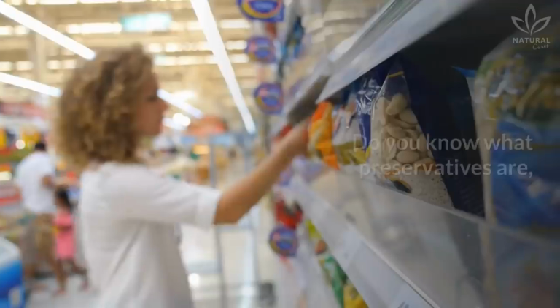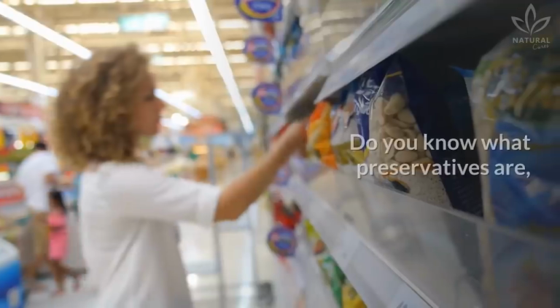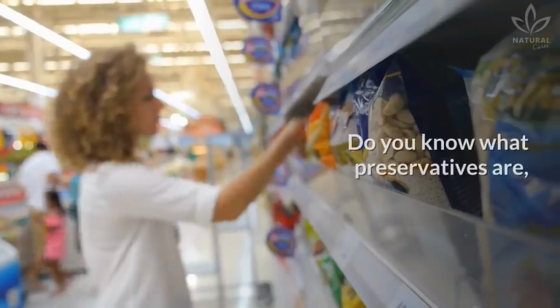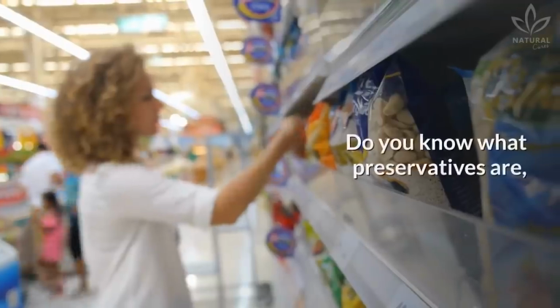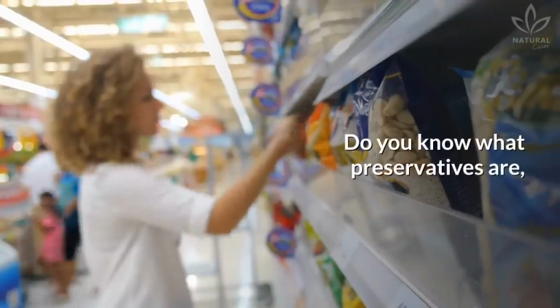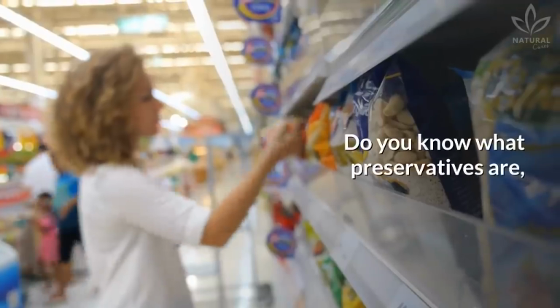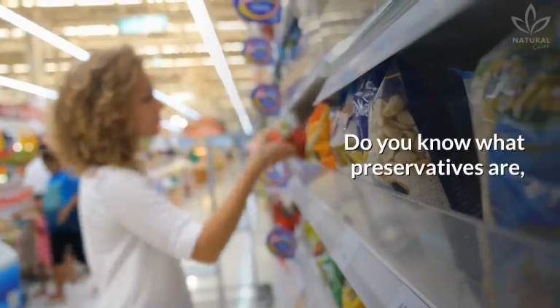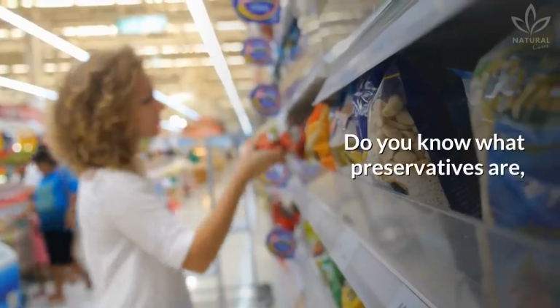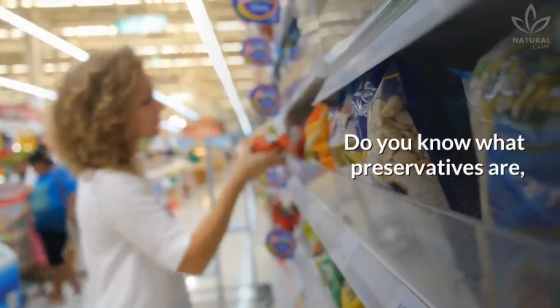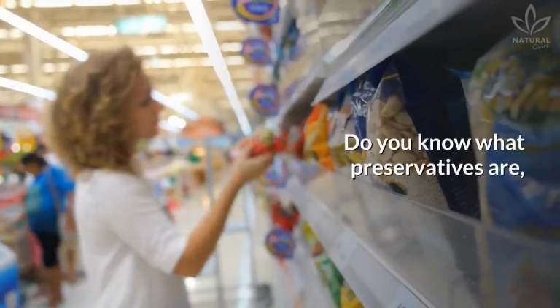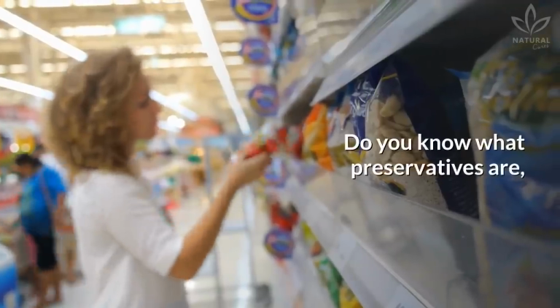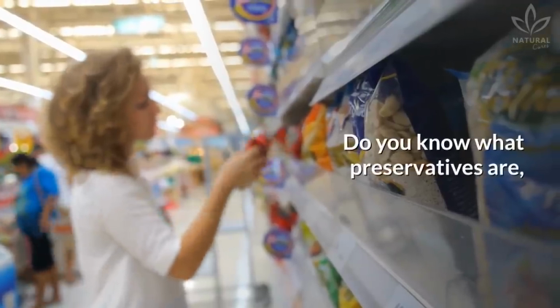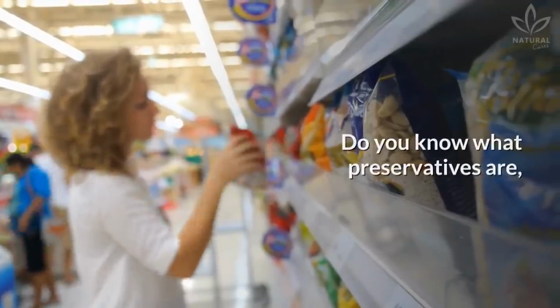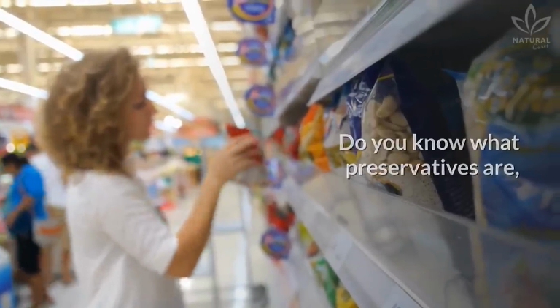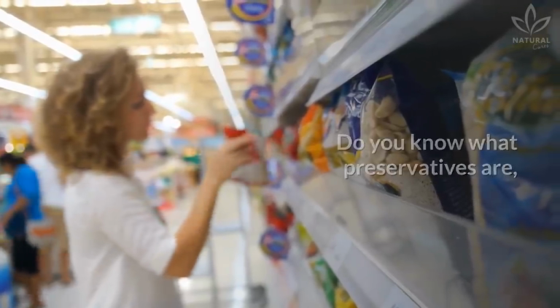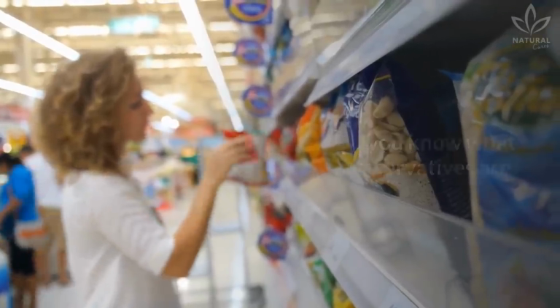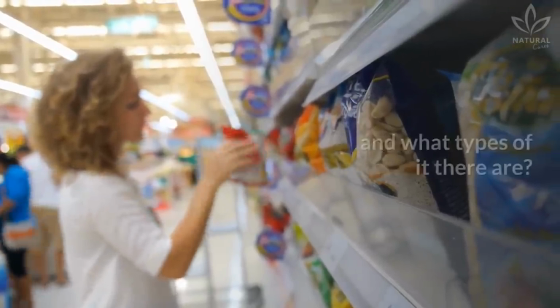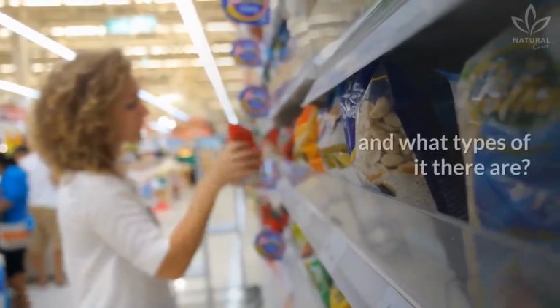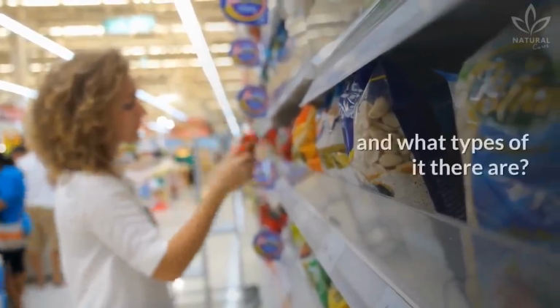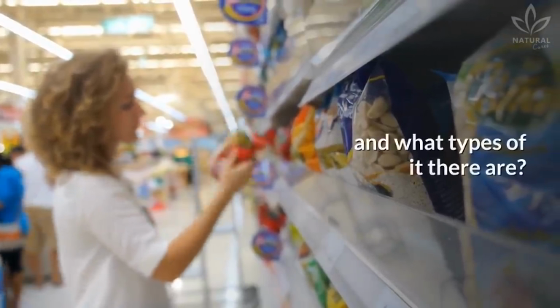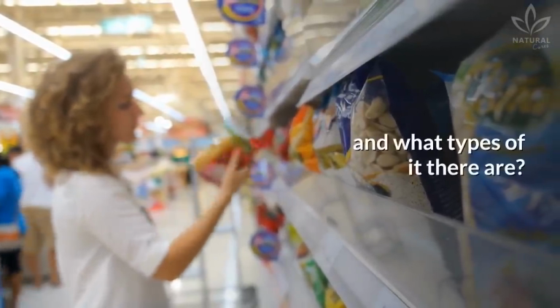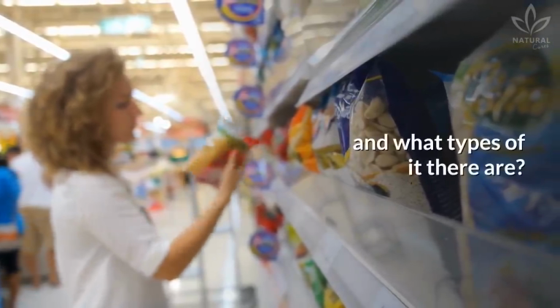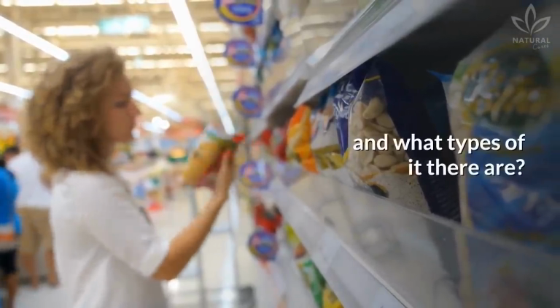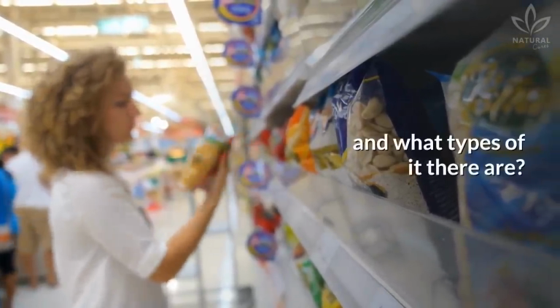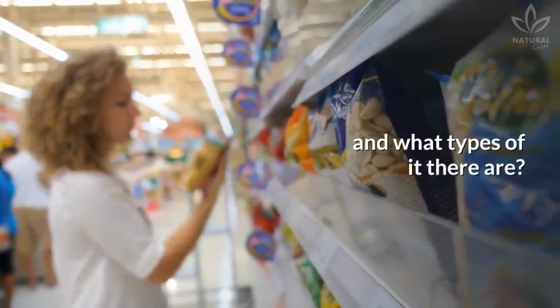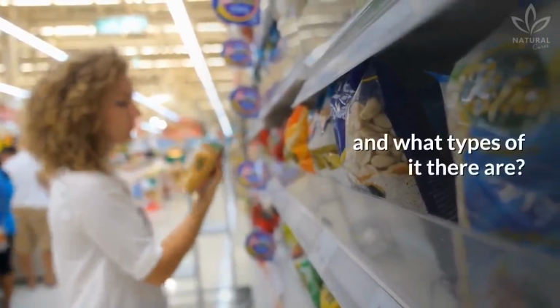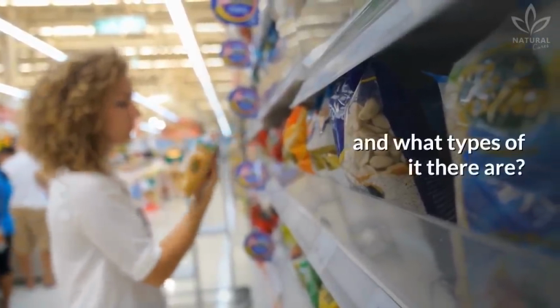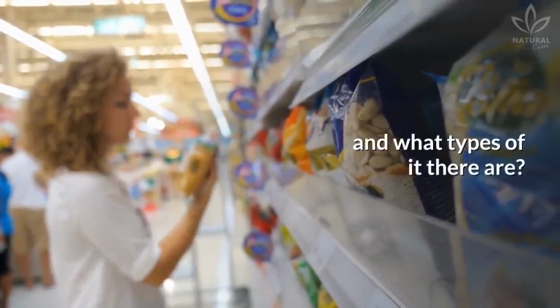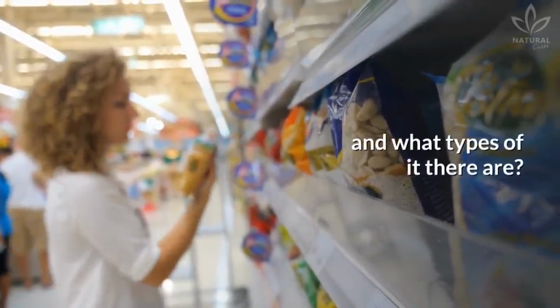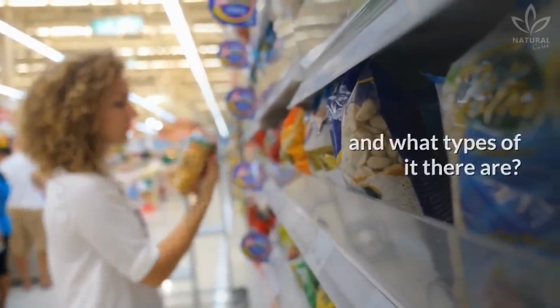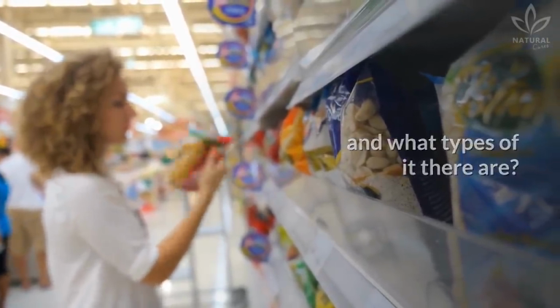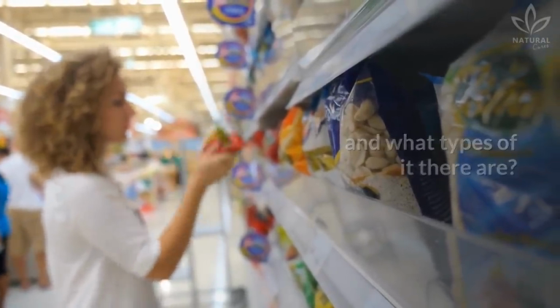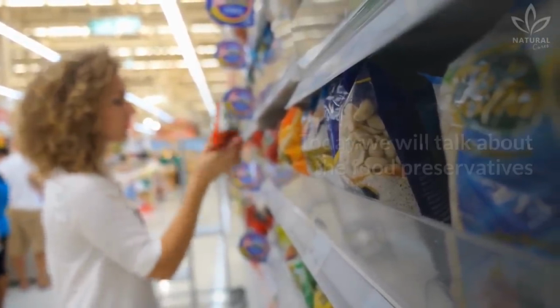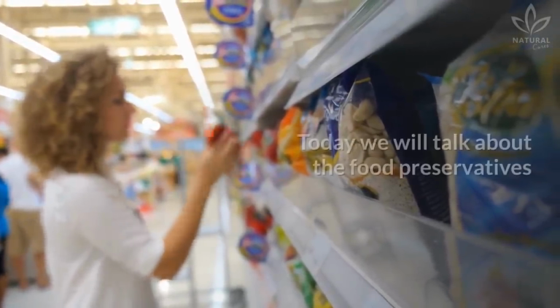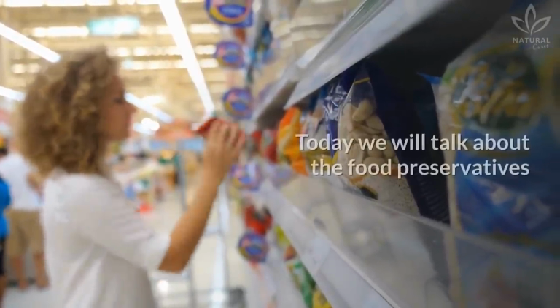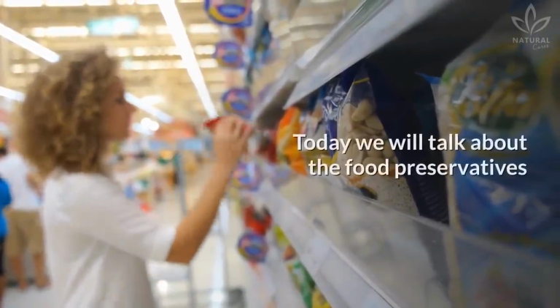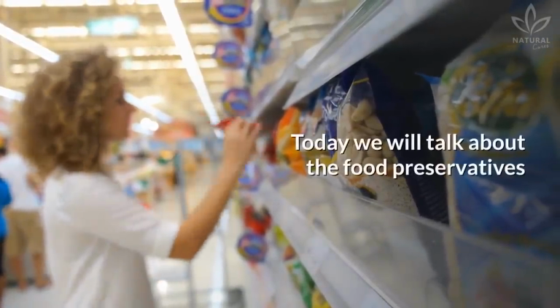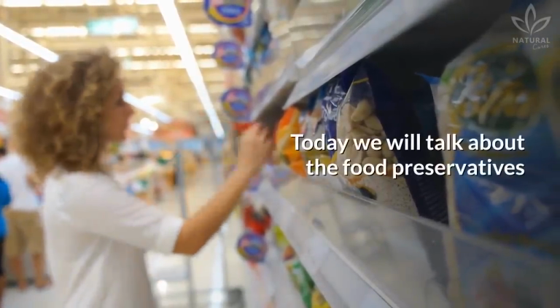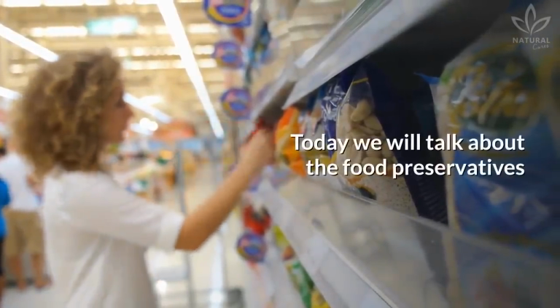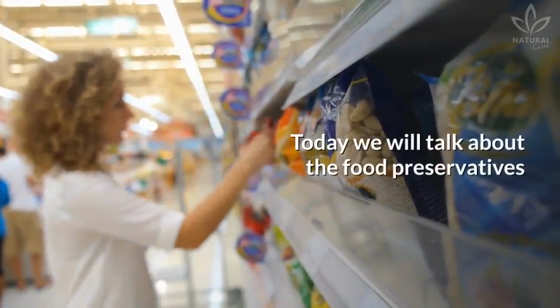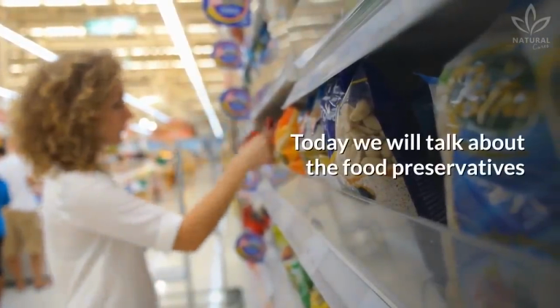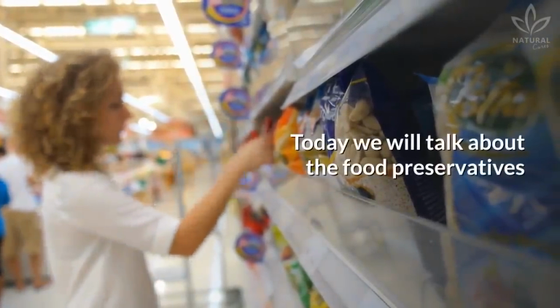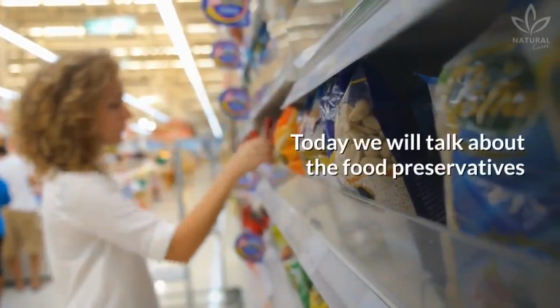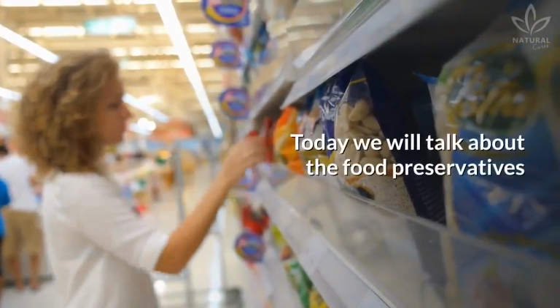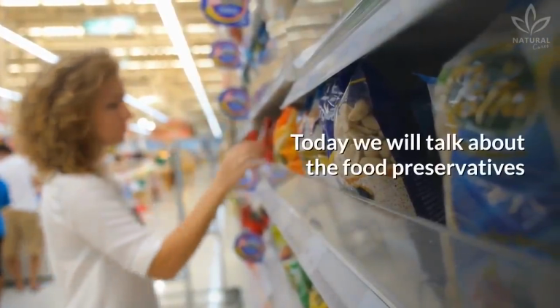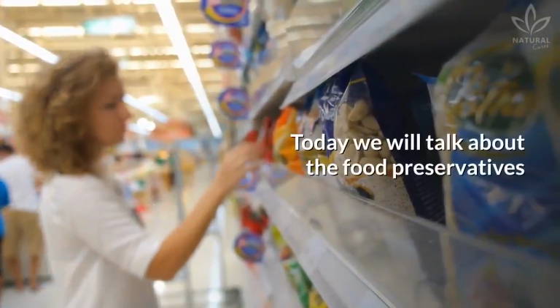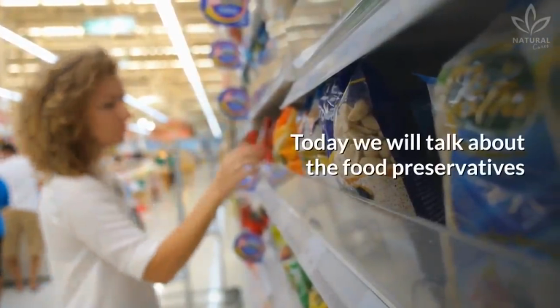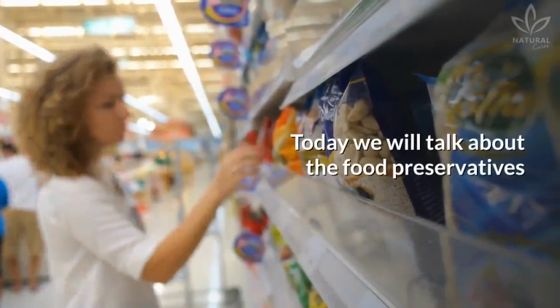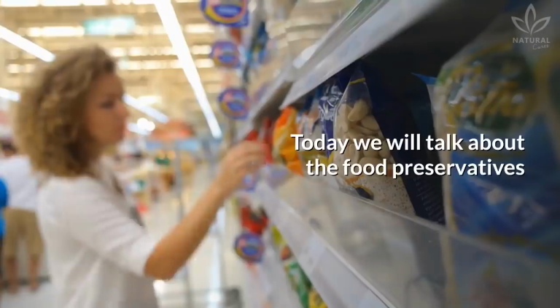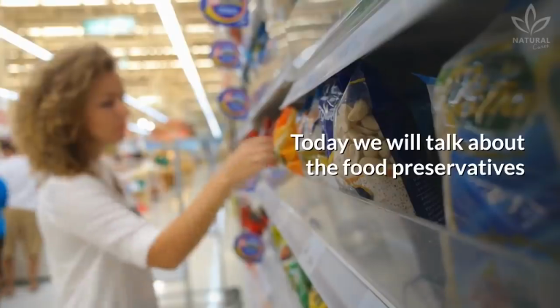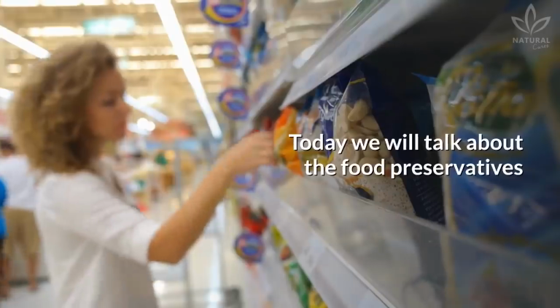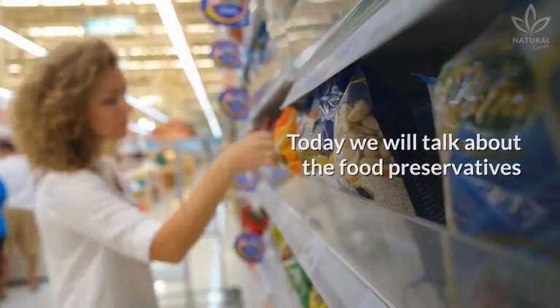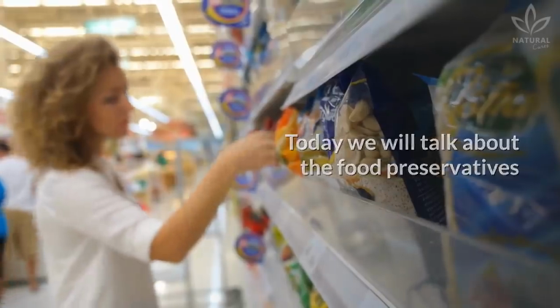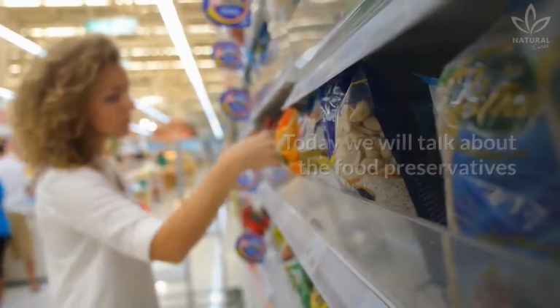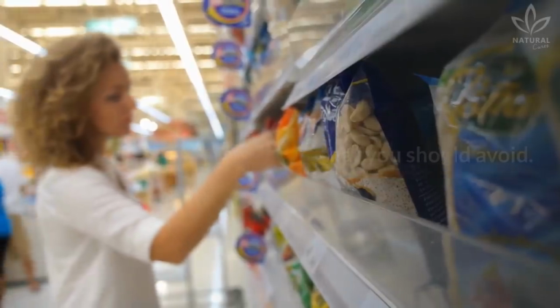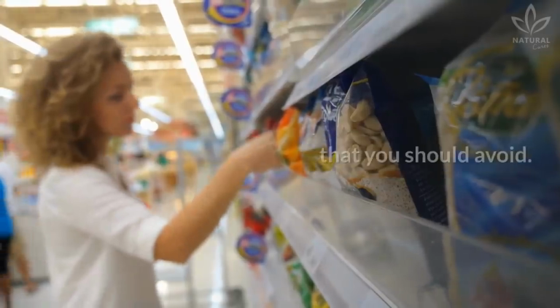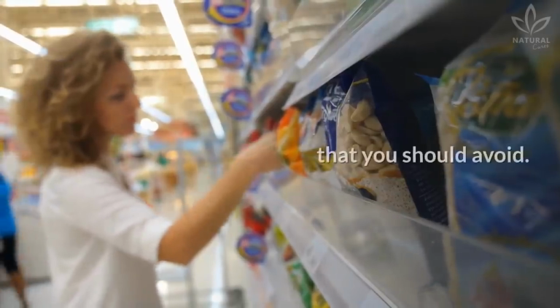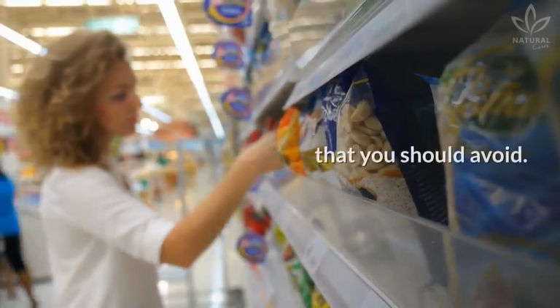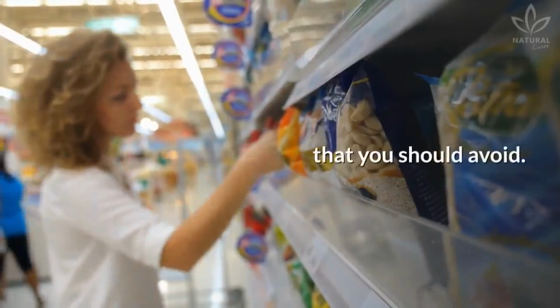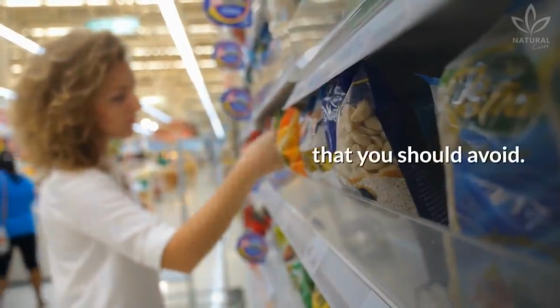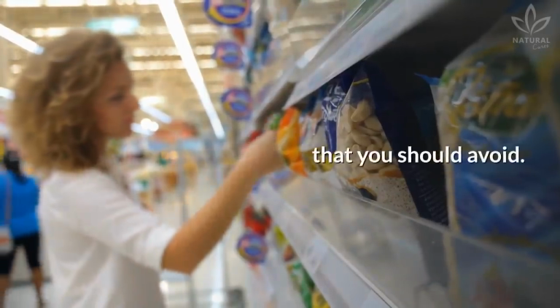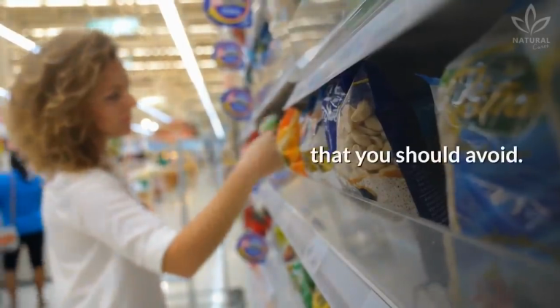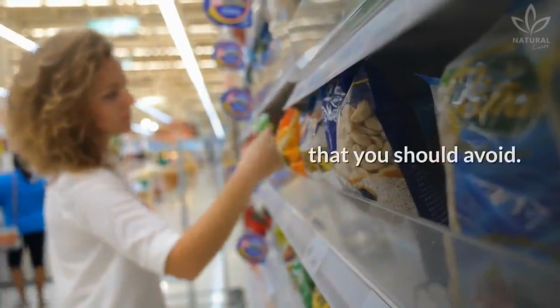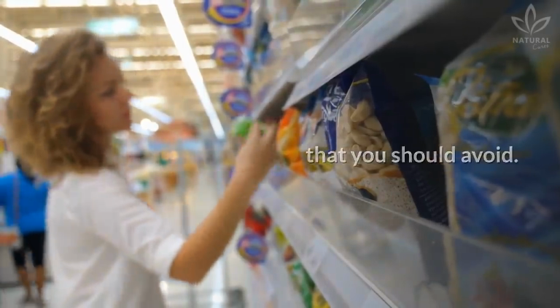Do you know what preservatives are and what types there are? Today we will talk about the food preservatives that you should avoid.